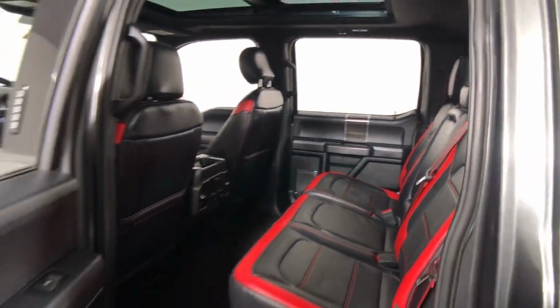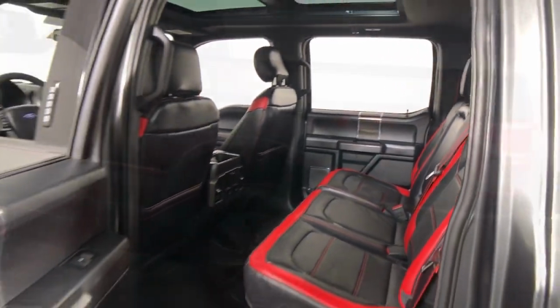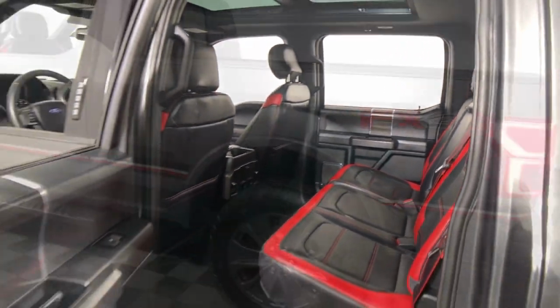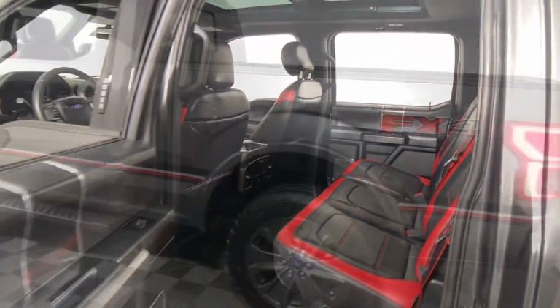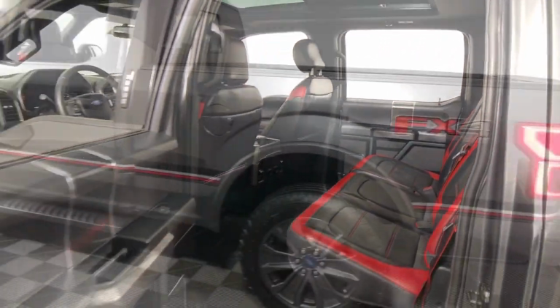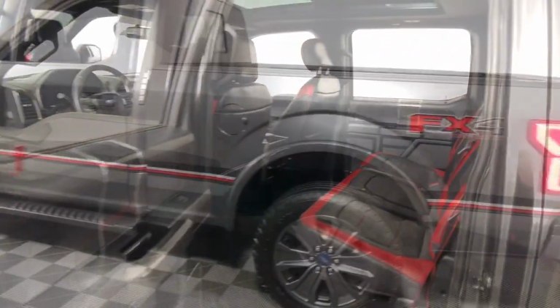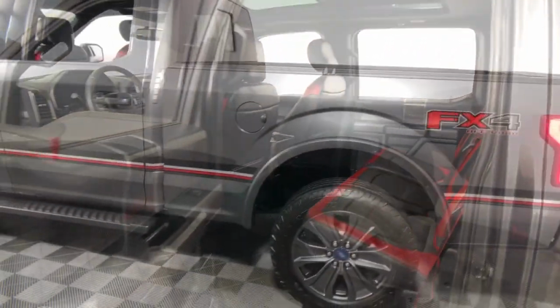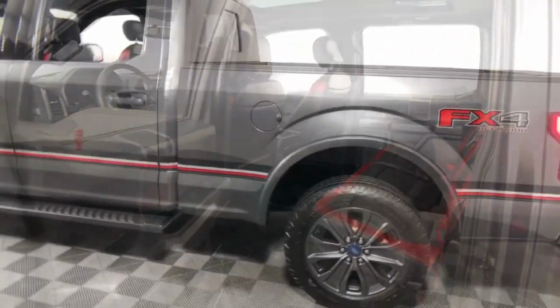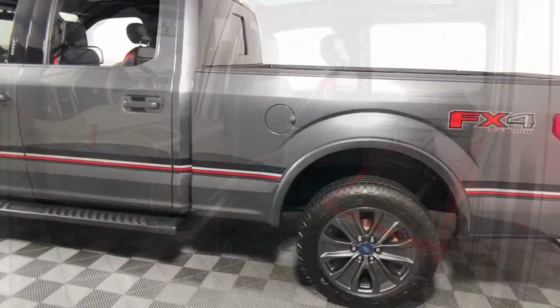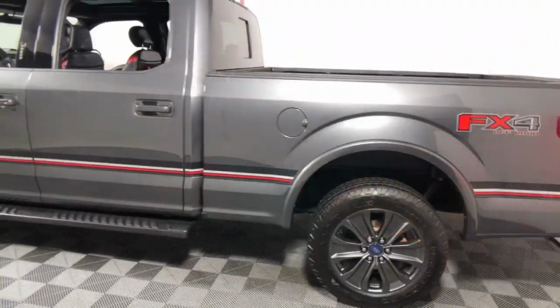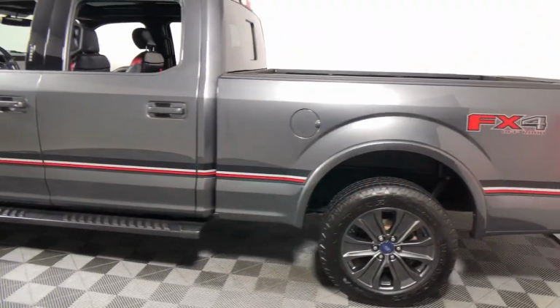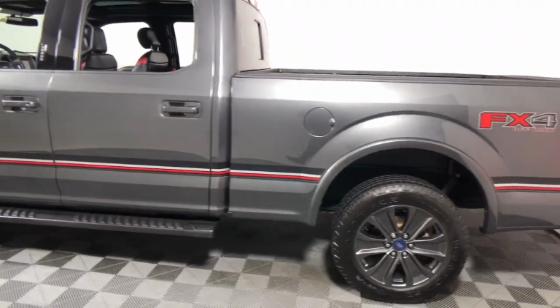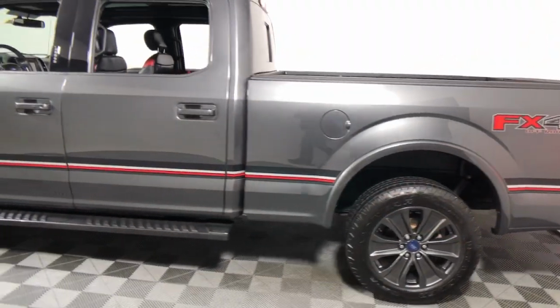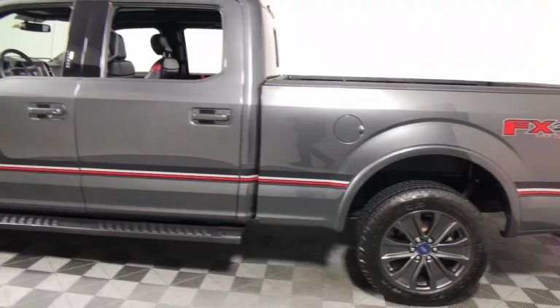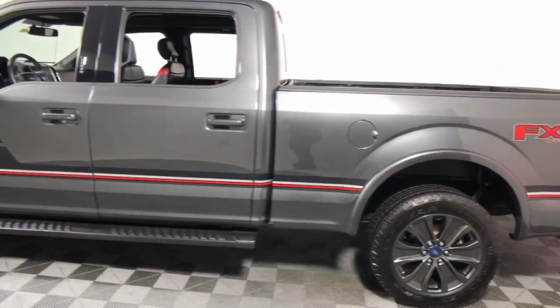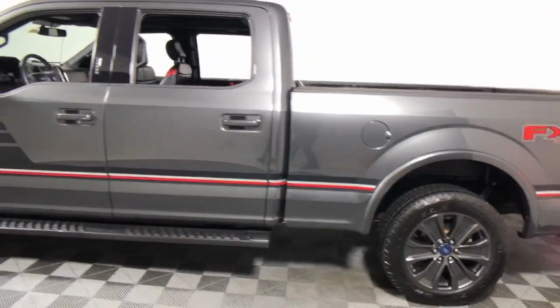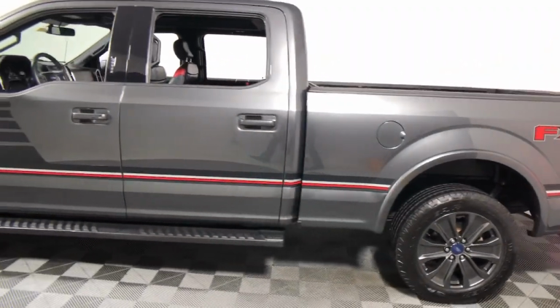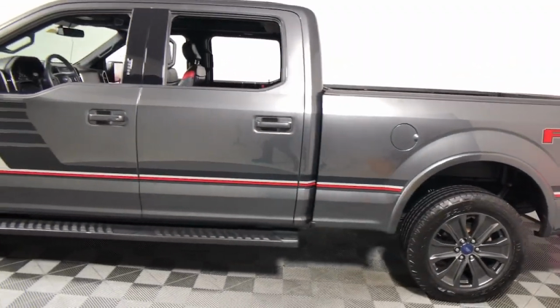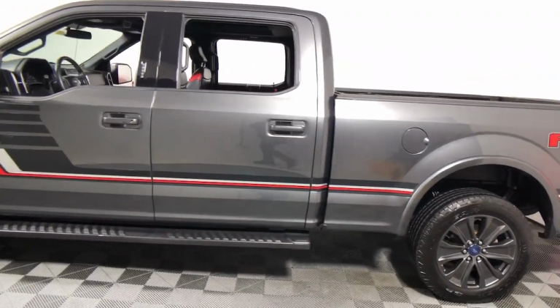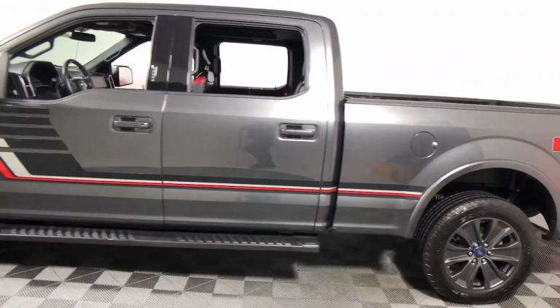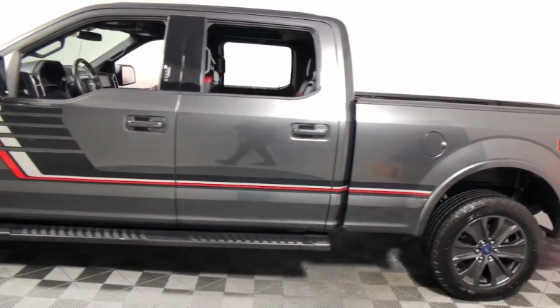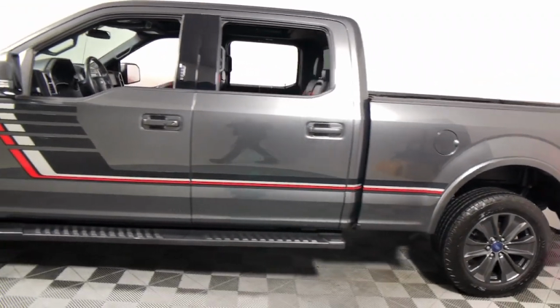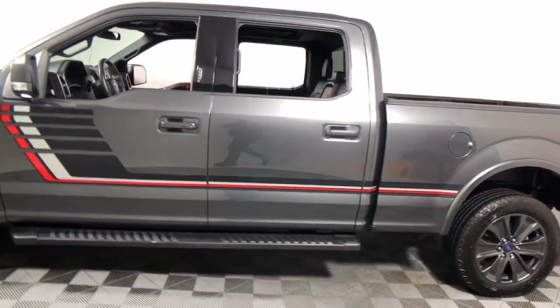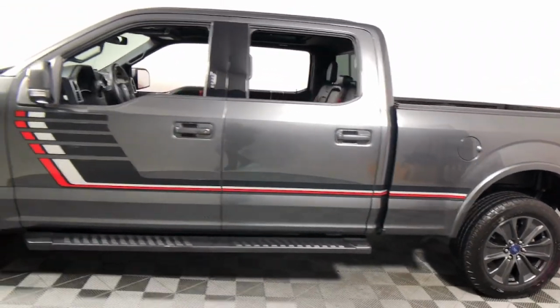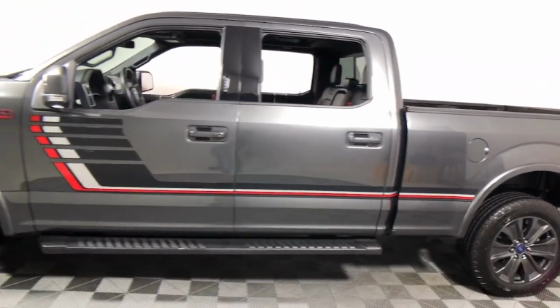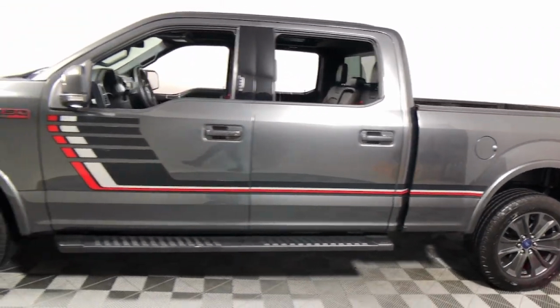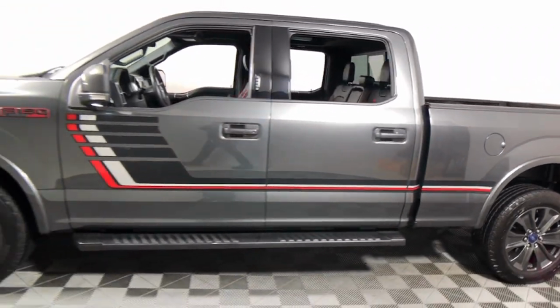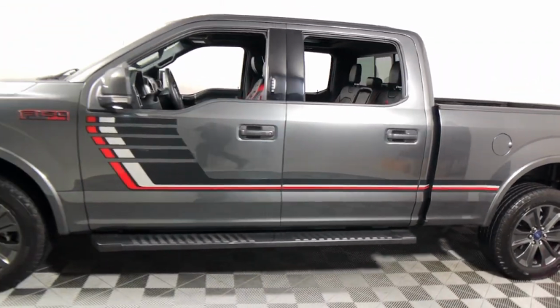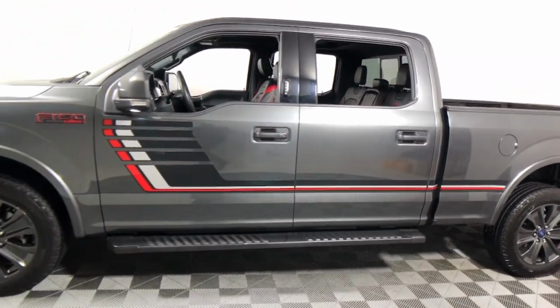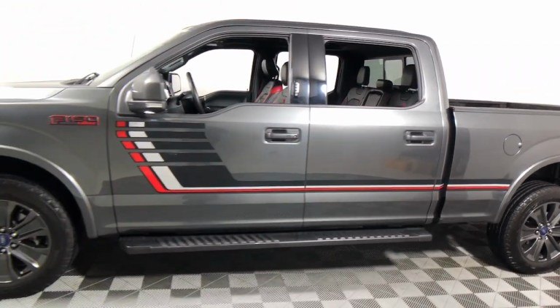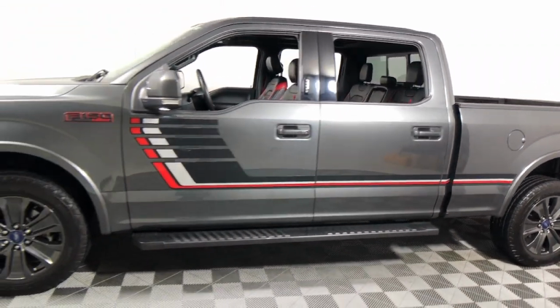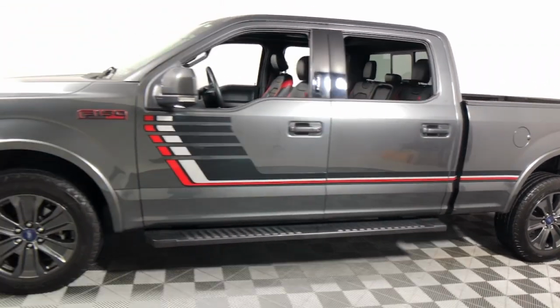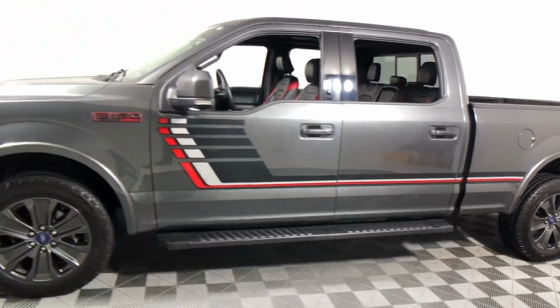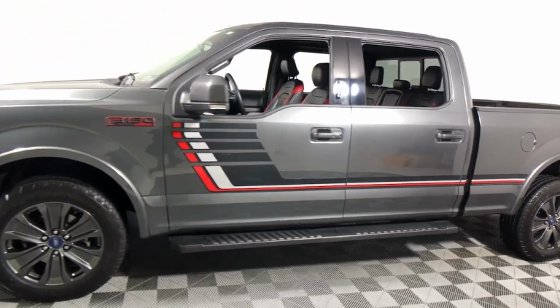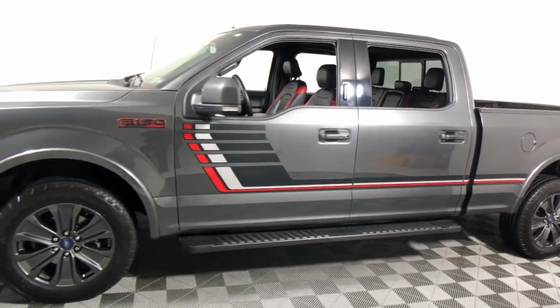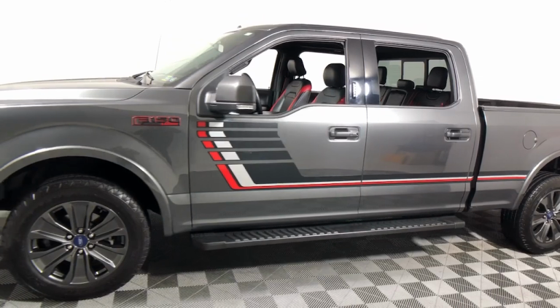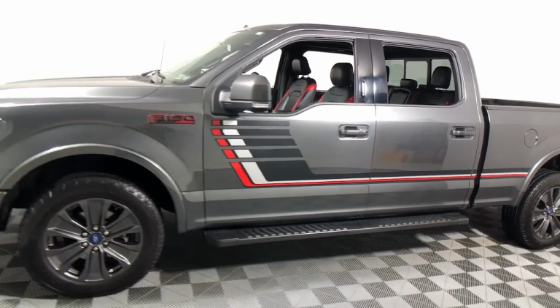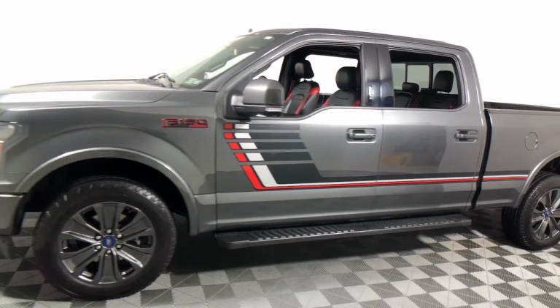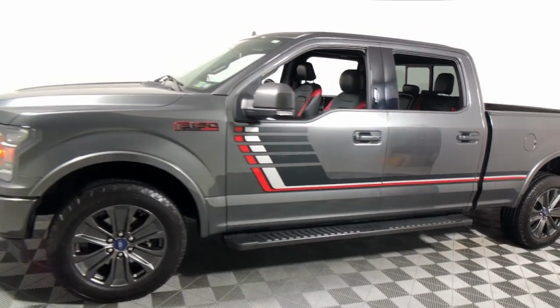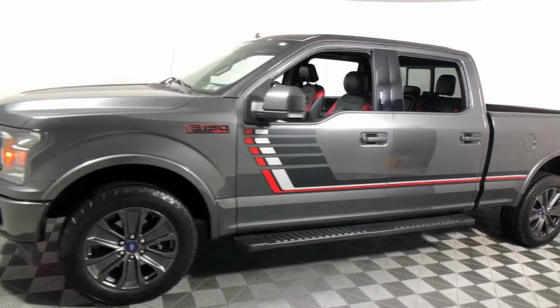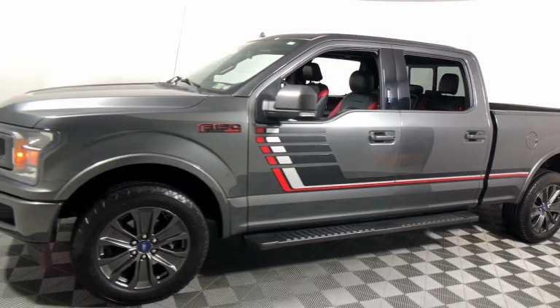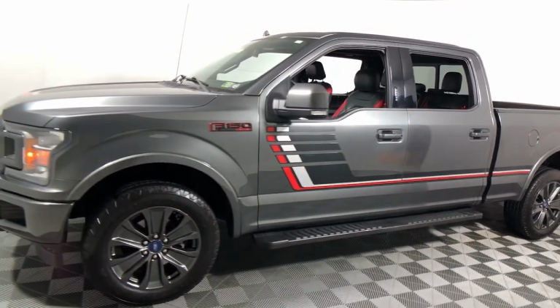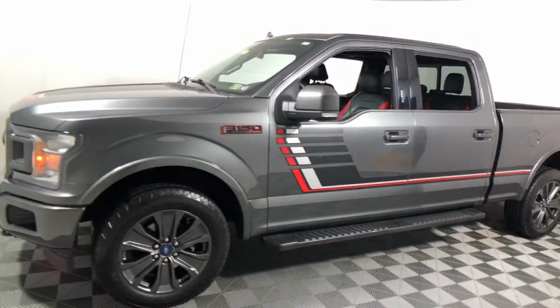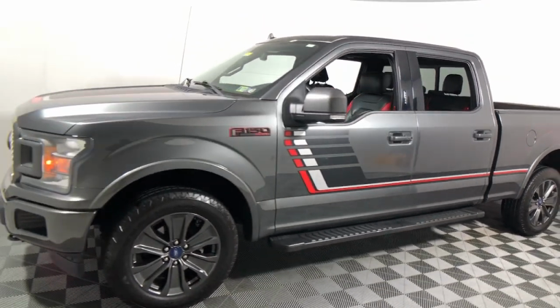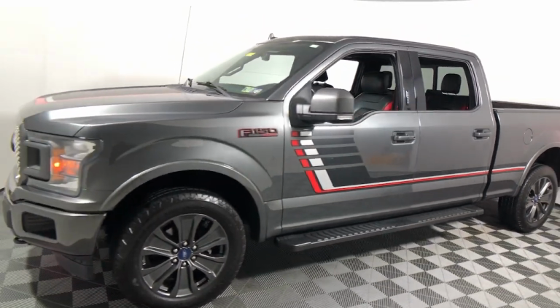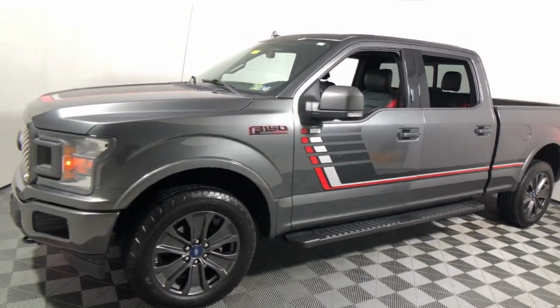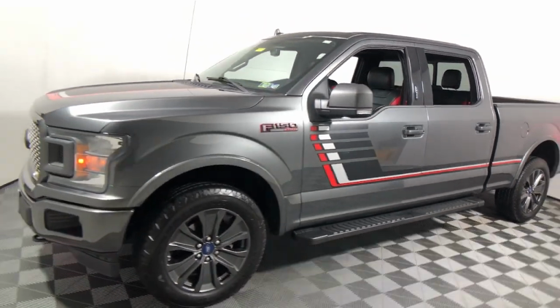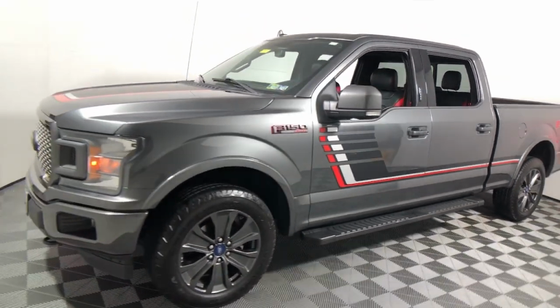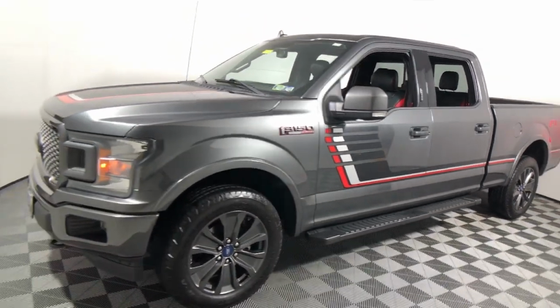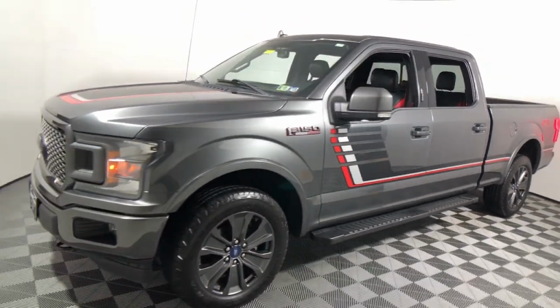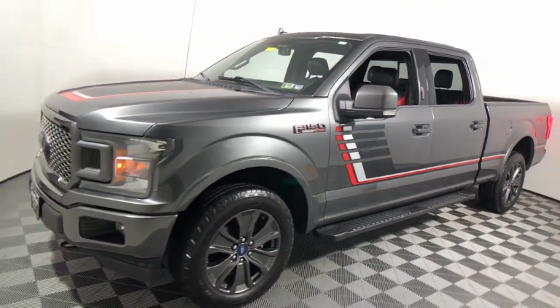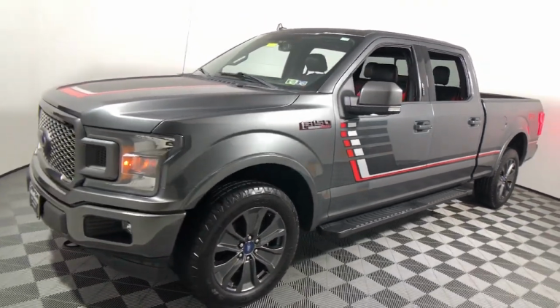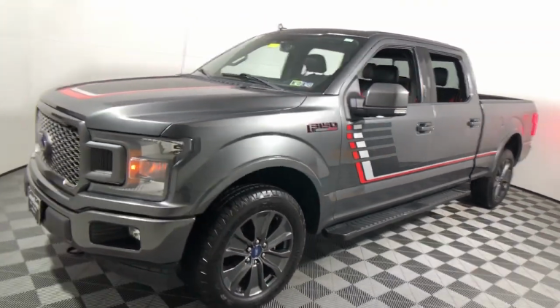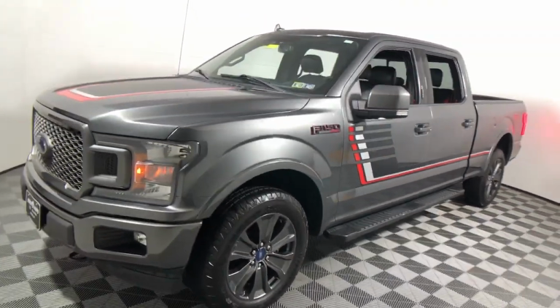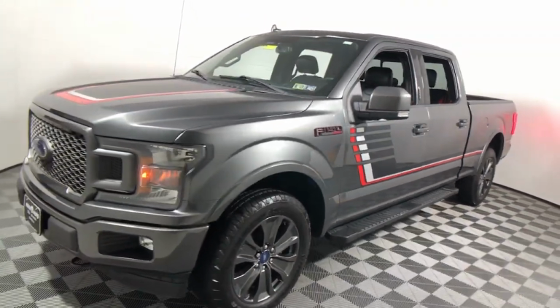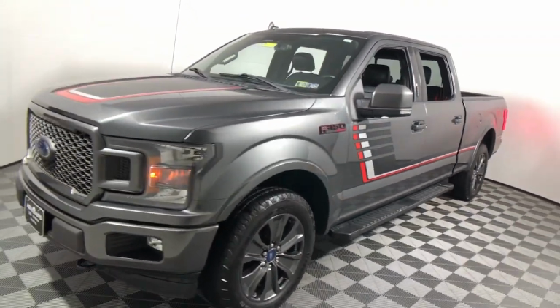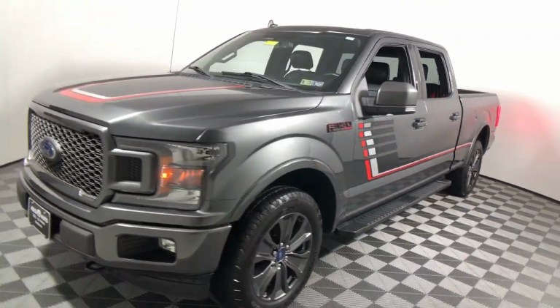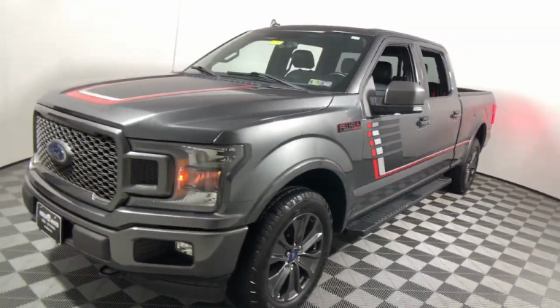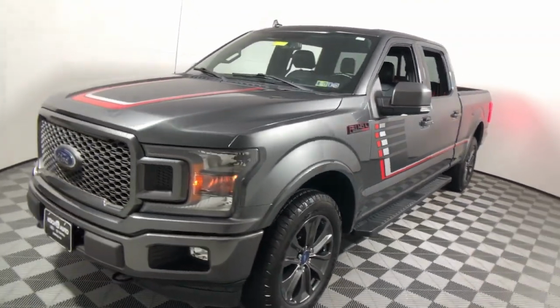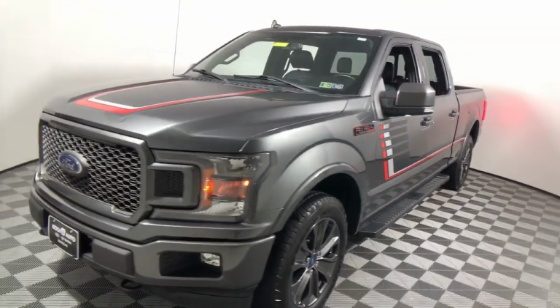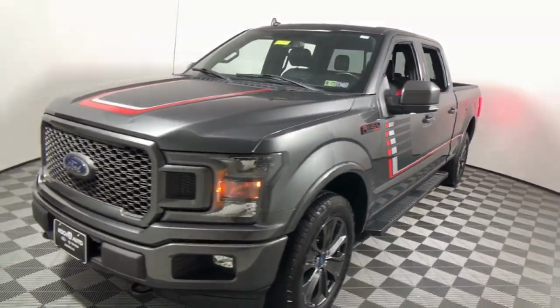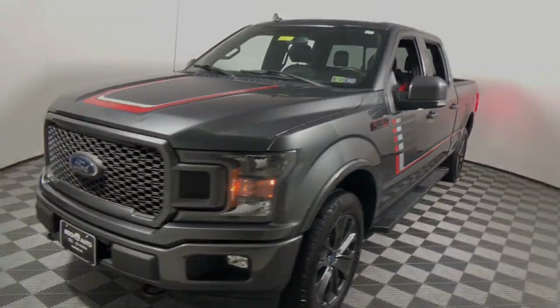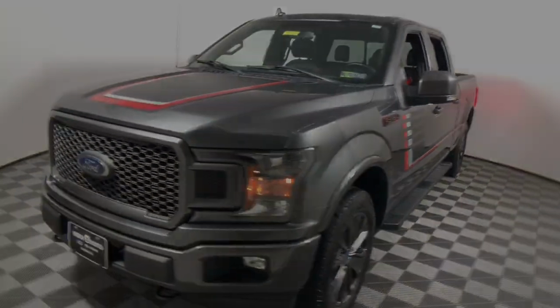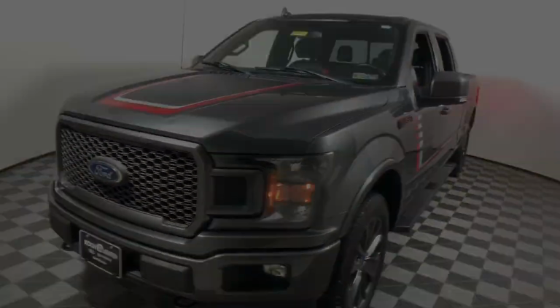Keyless entry, fog lamps, electronic stability control, trailer hitch, aluminum wheels, and seat memory.